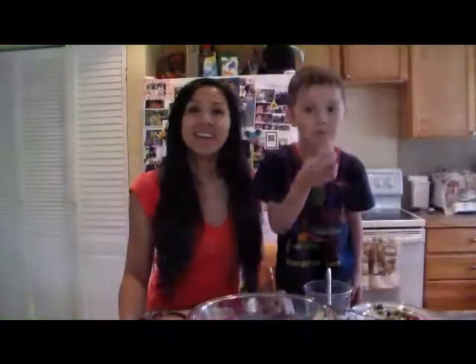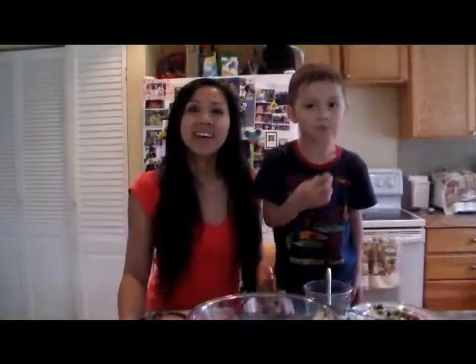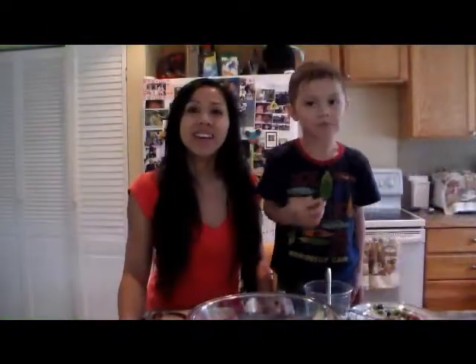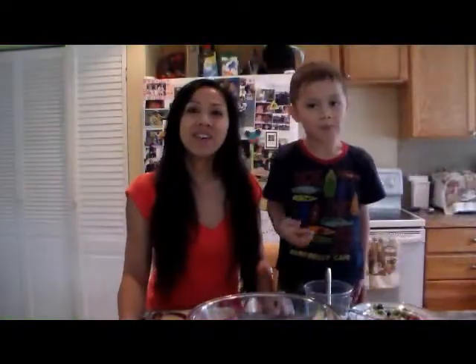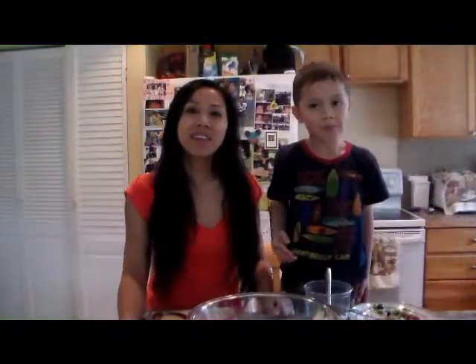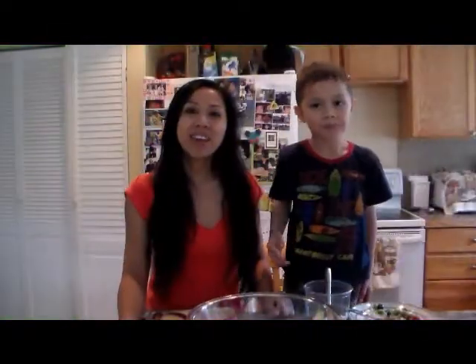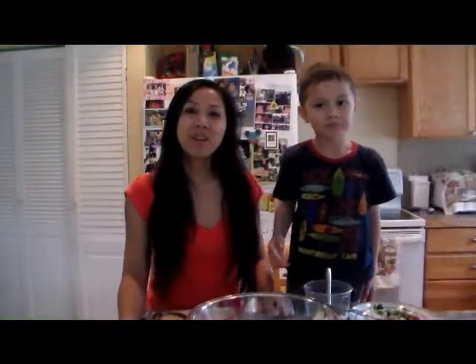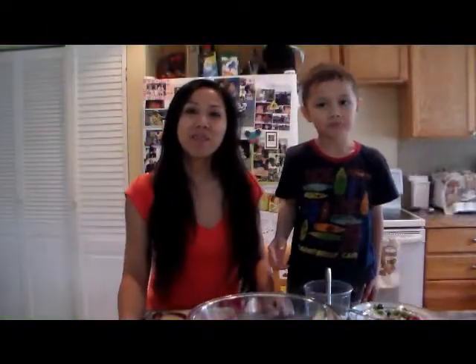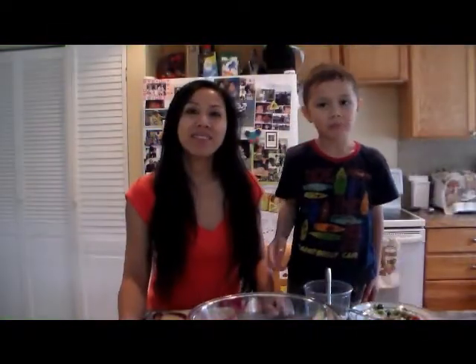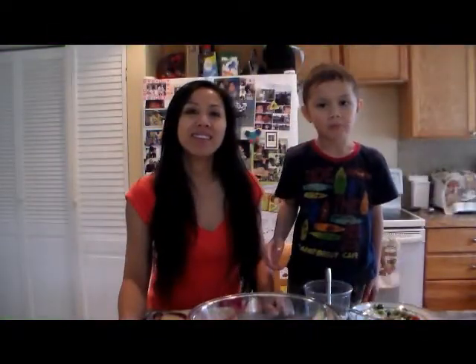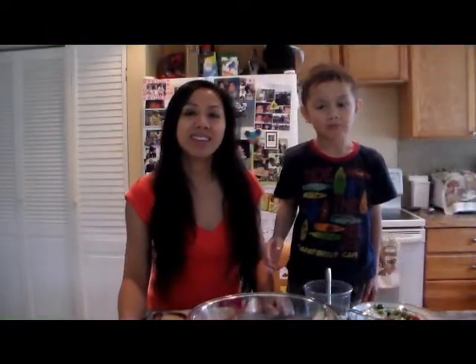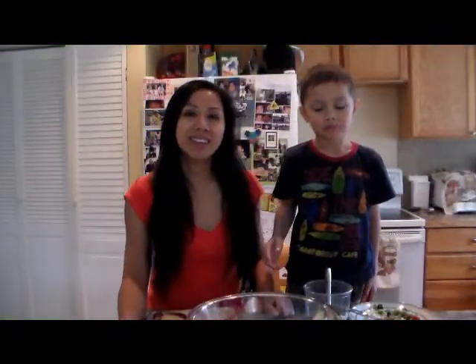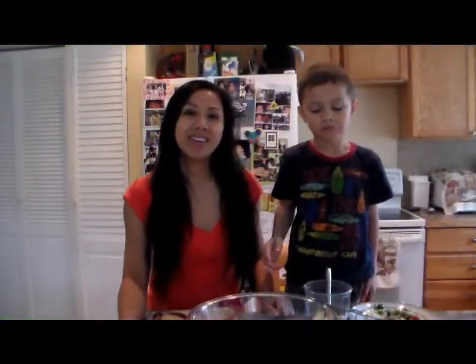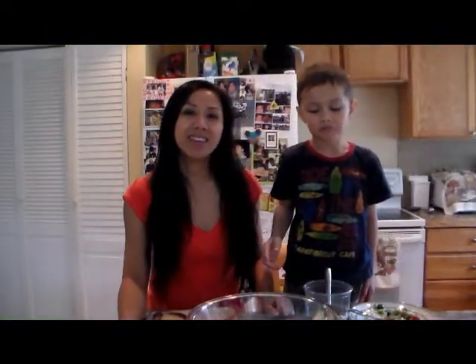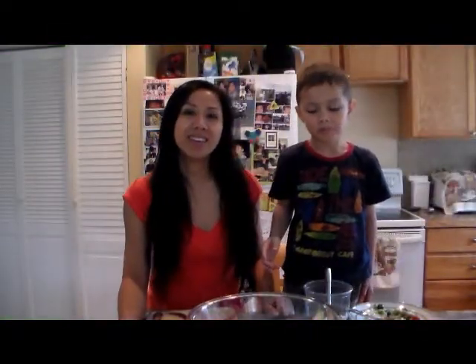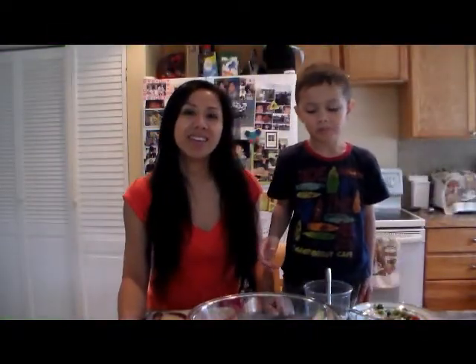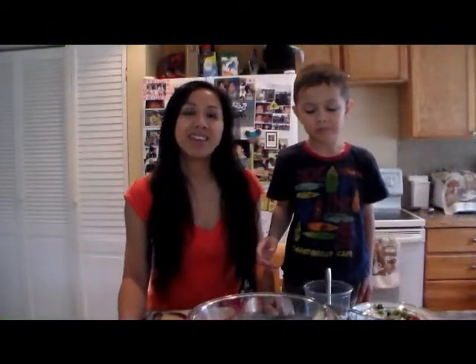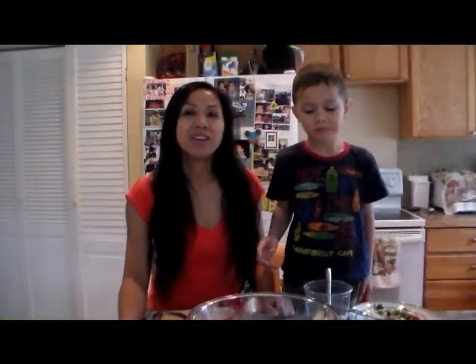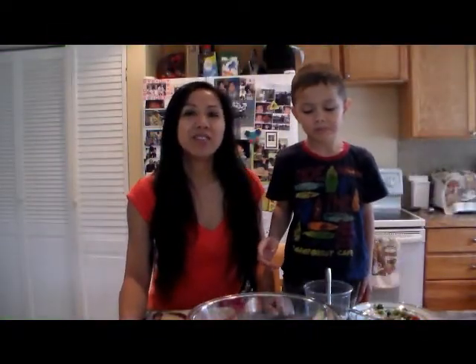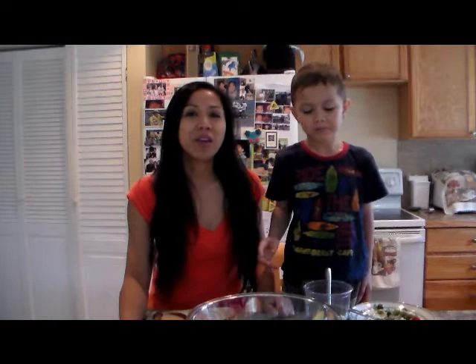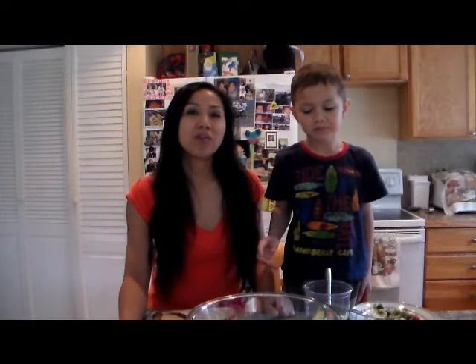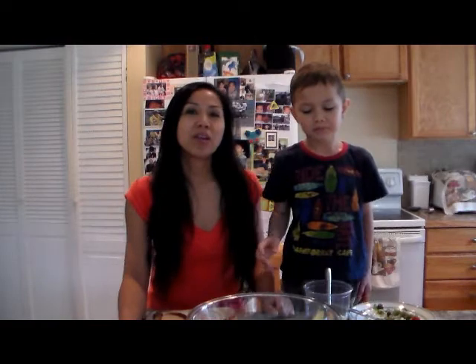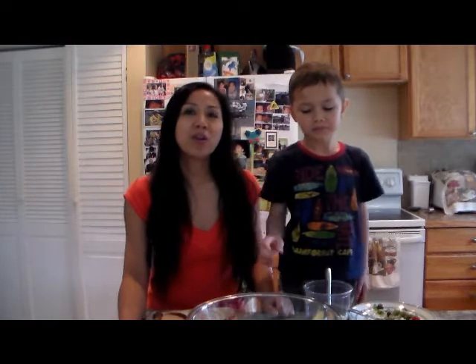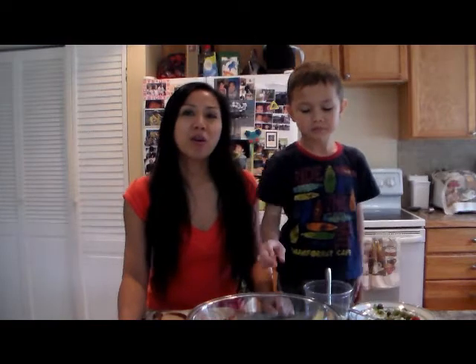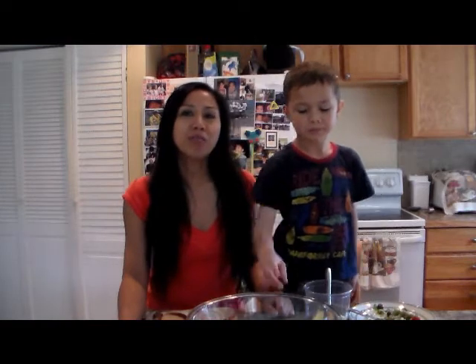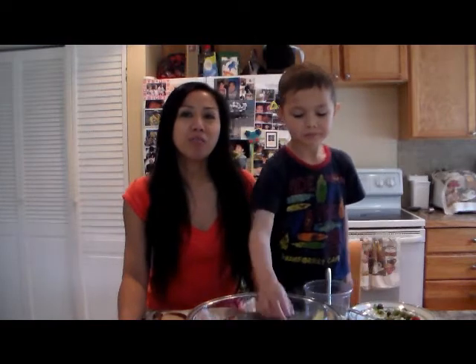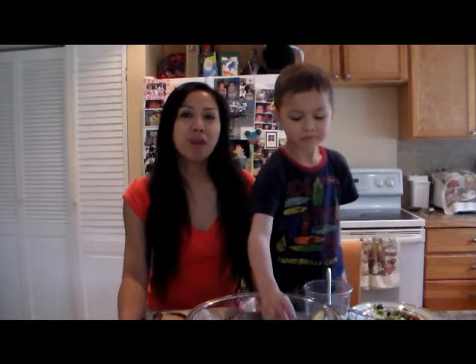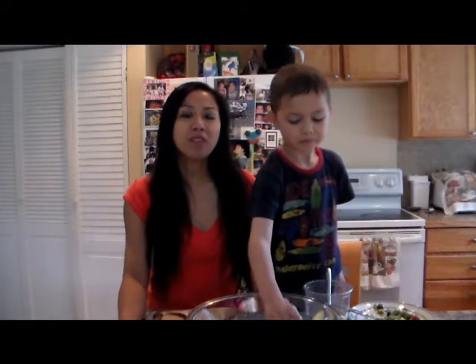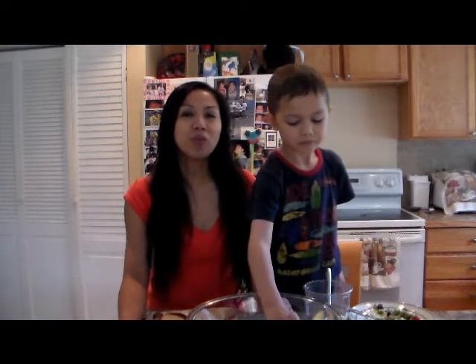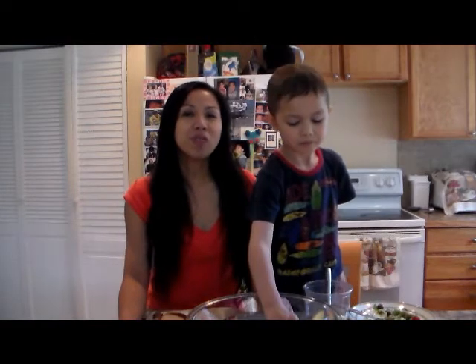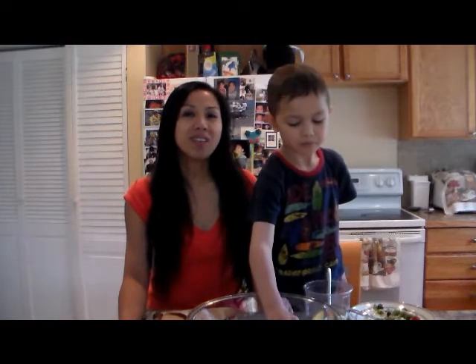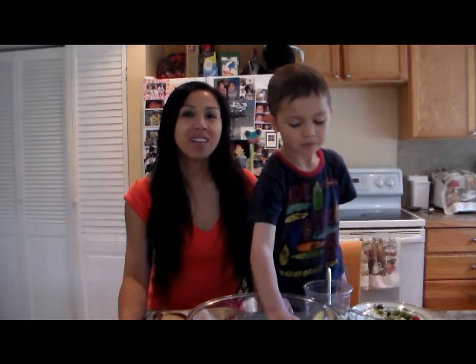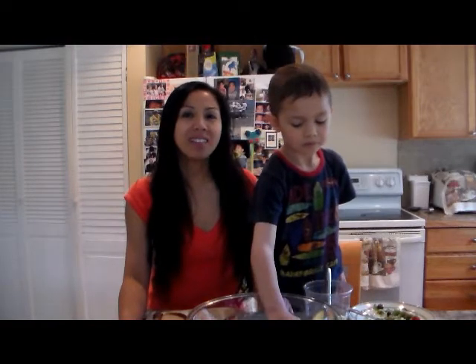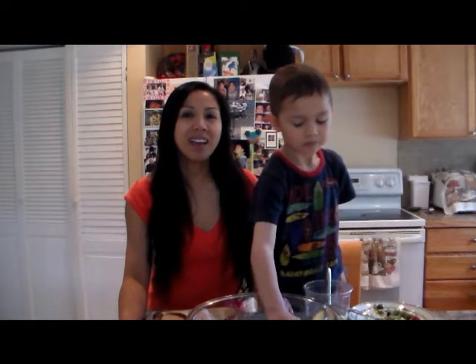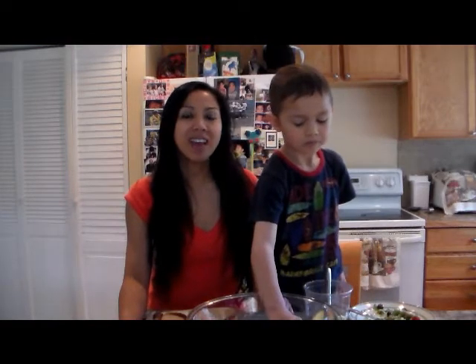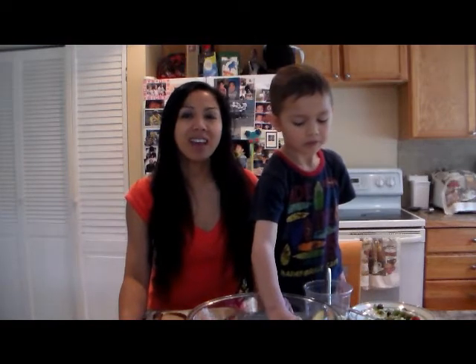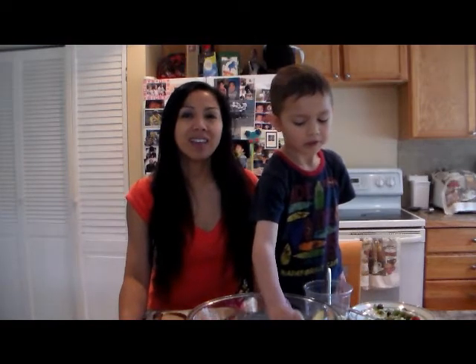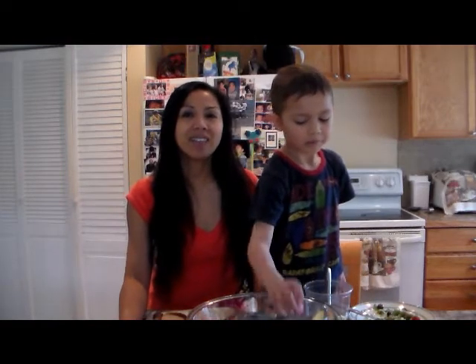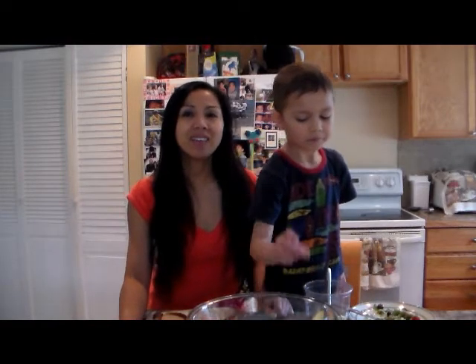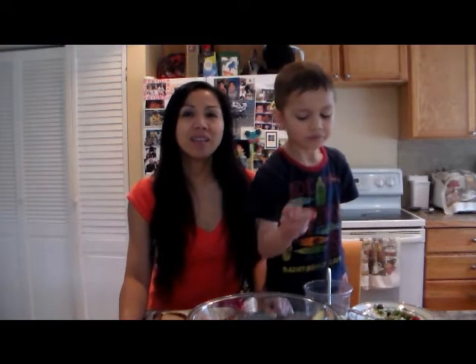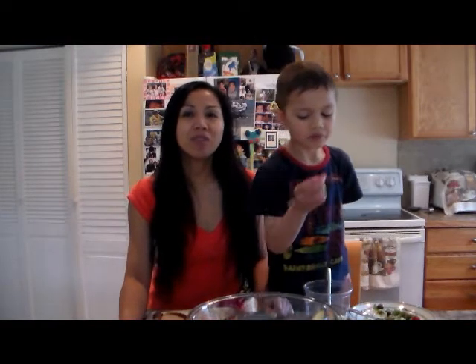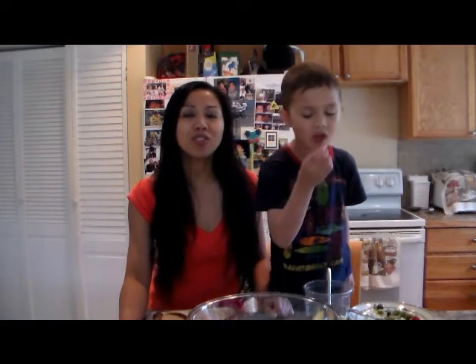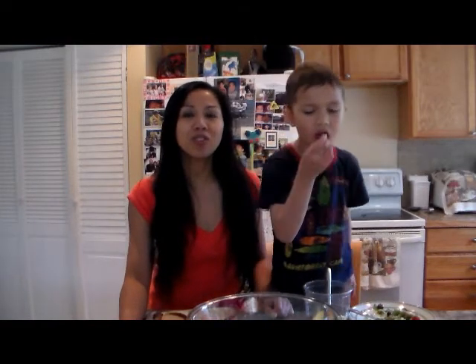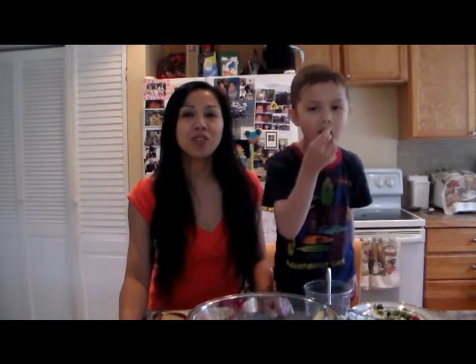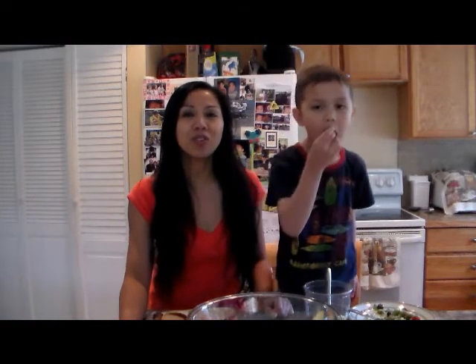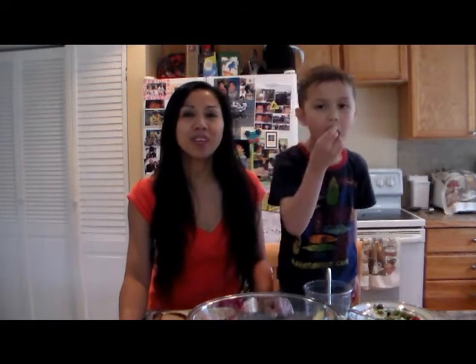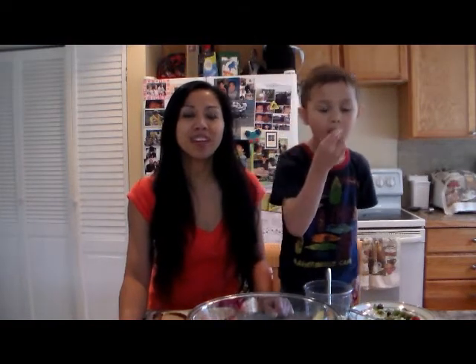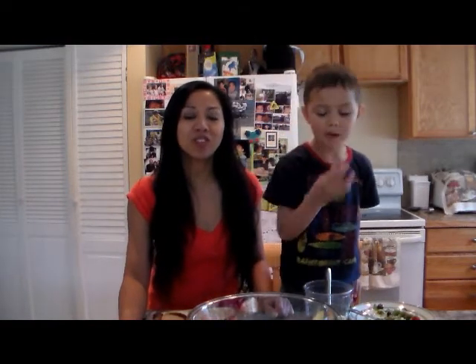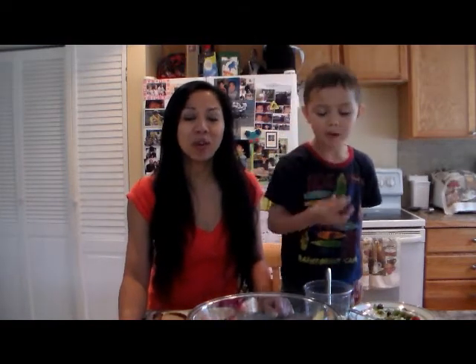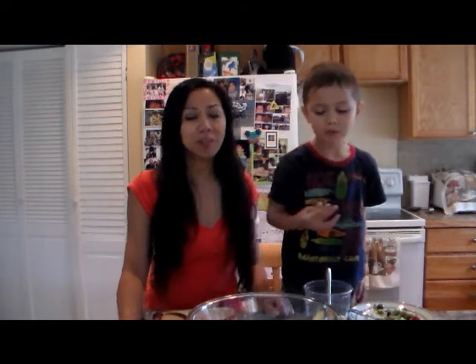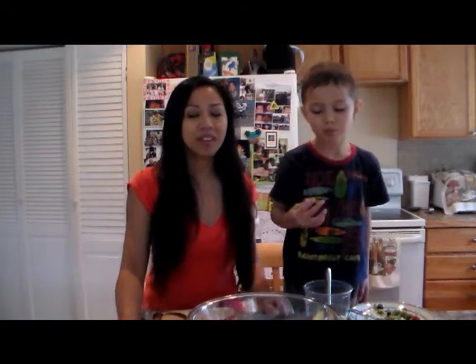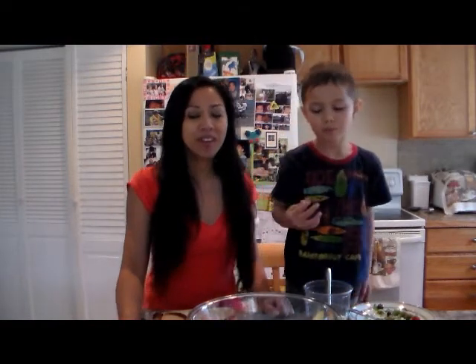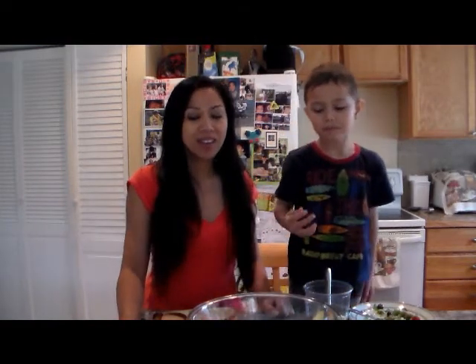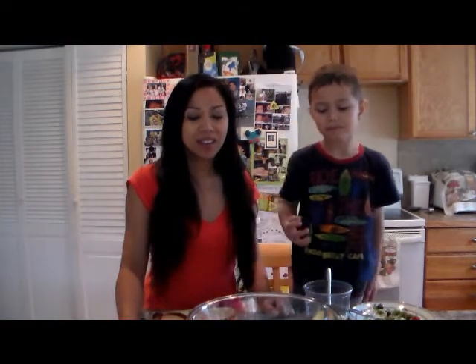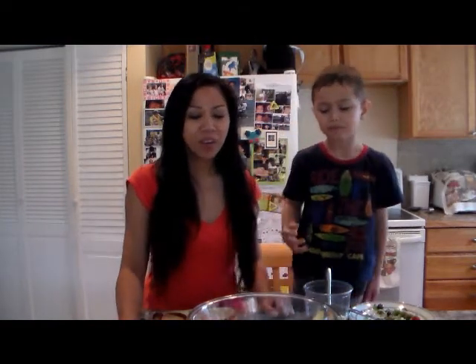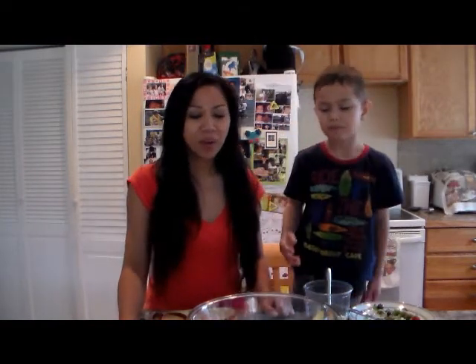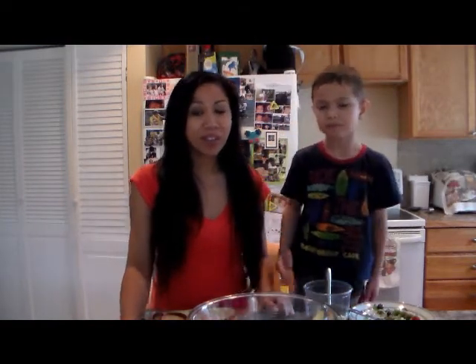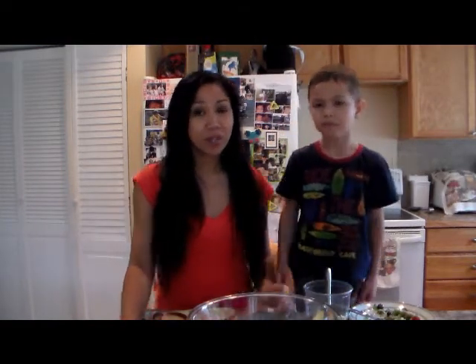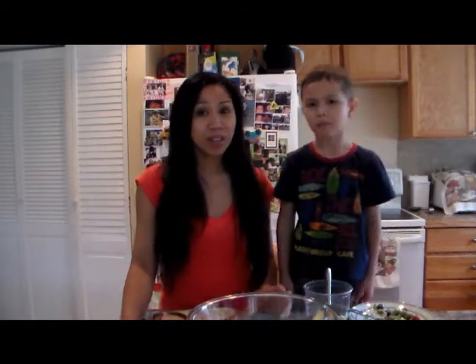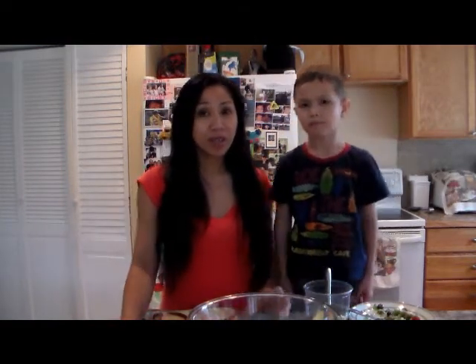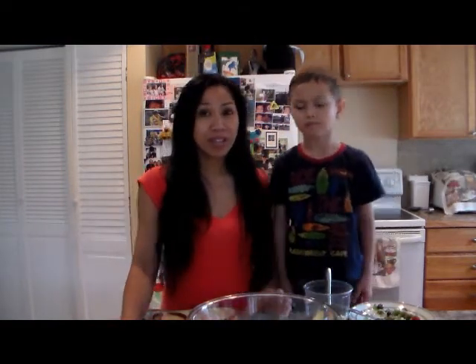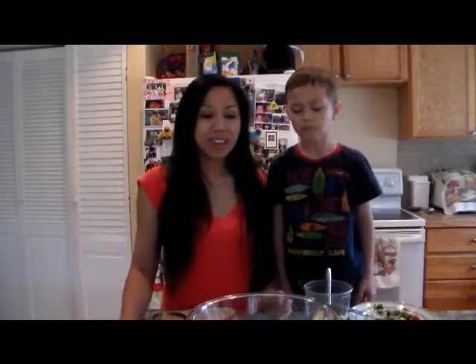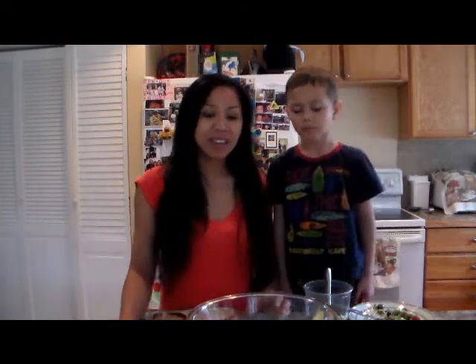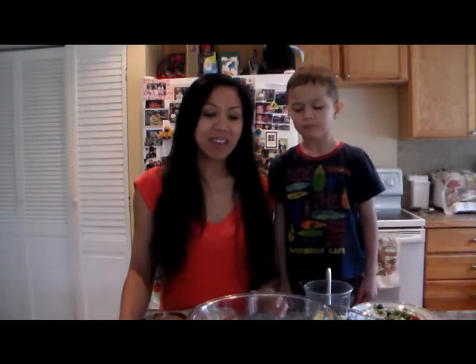Hello there, Miss Silla and Nikki here. Today we're going to make fruit salsa and cinnamon sugar tortilla chips. It's really, really easy.